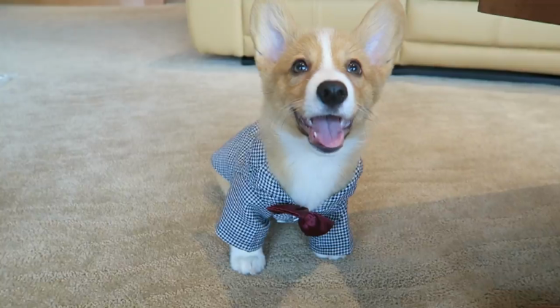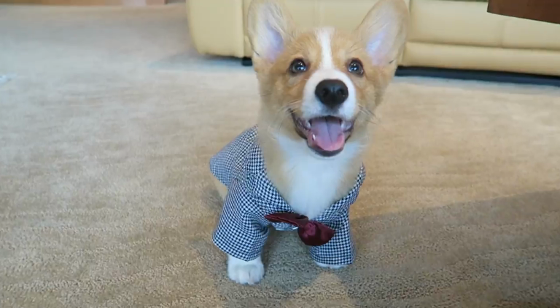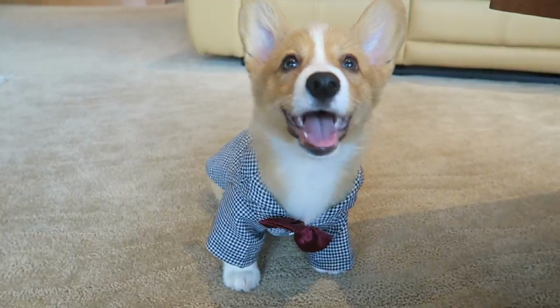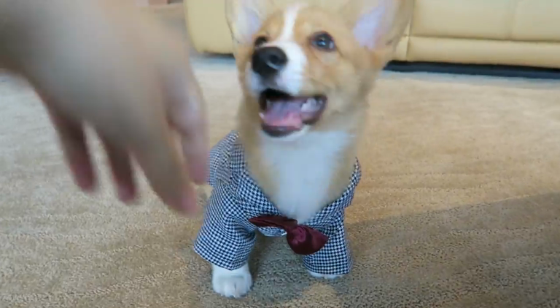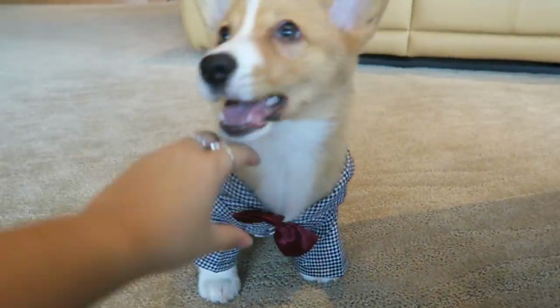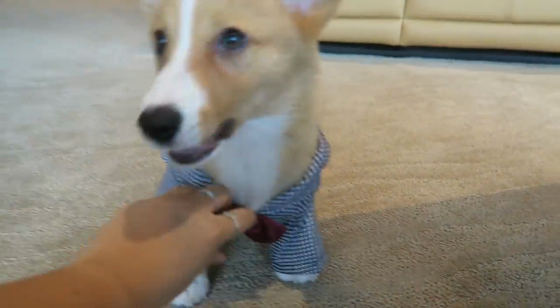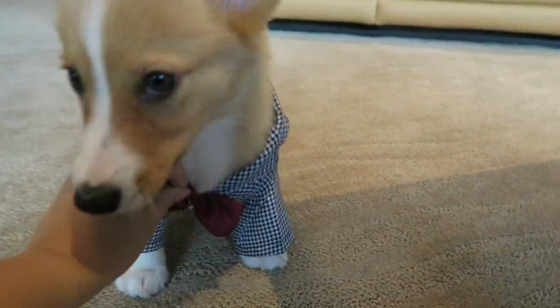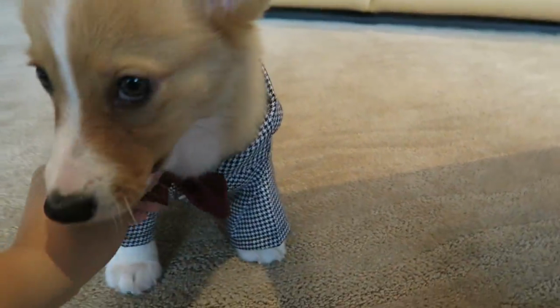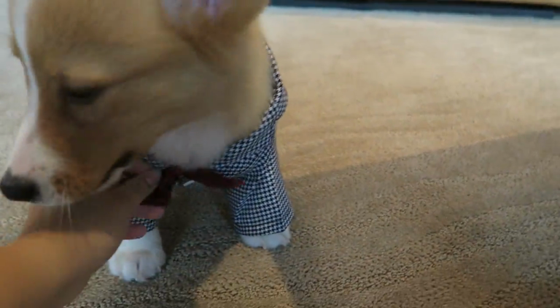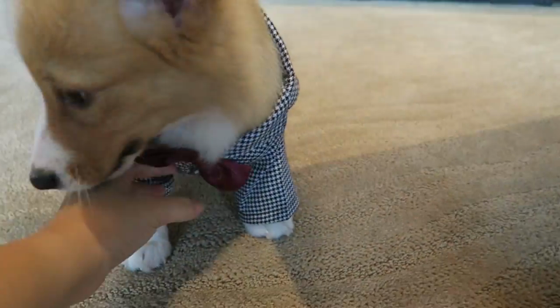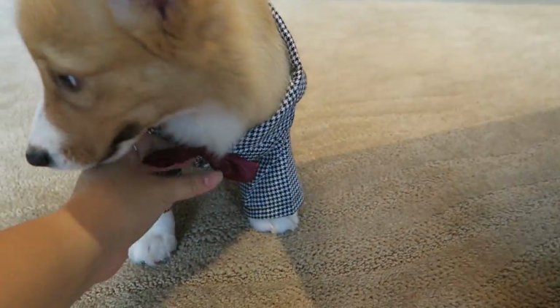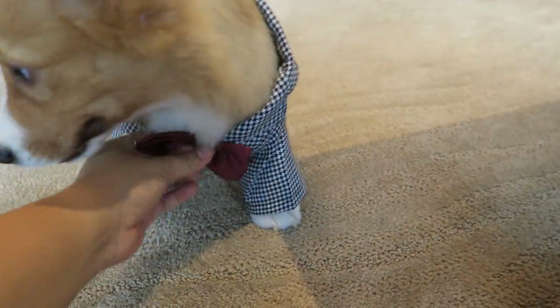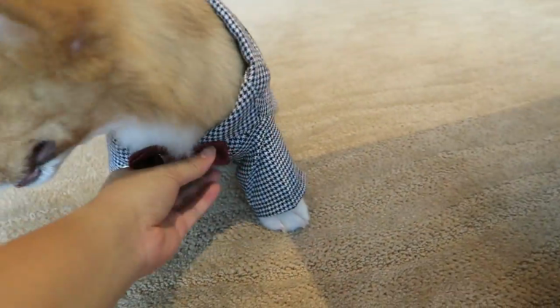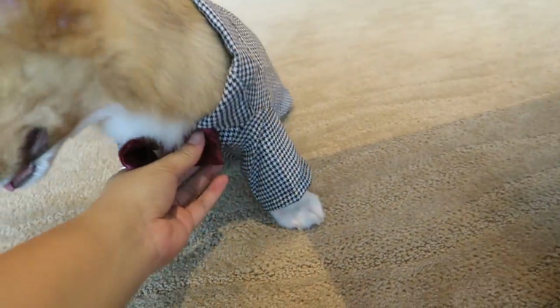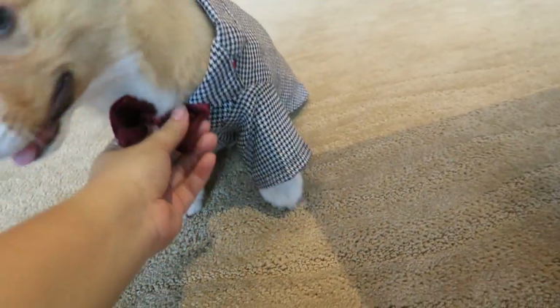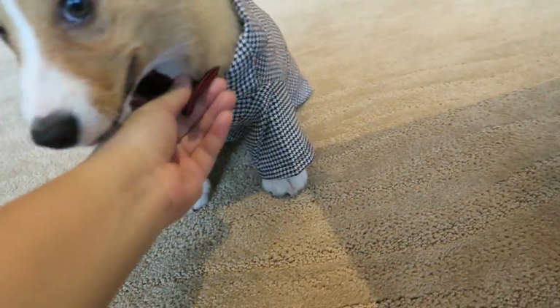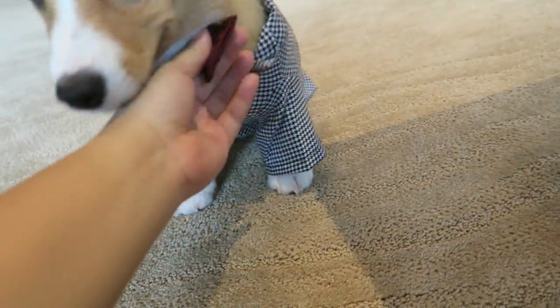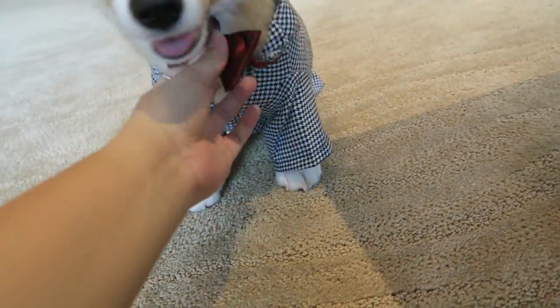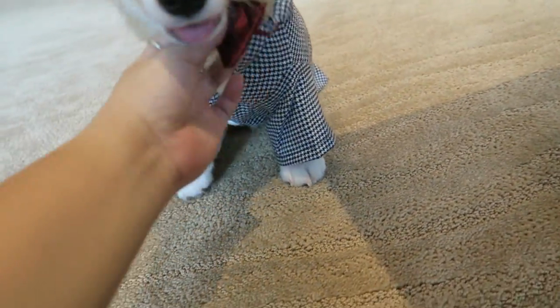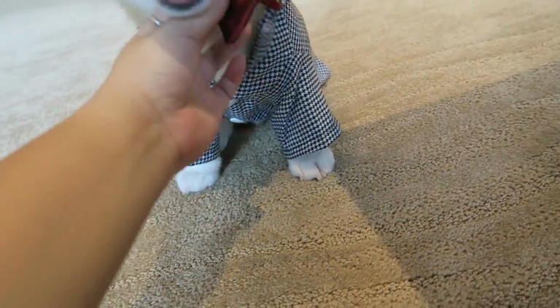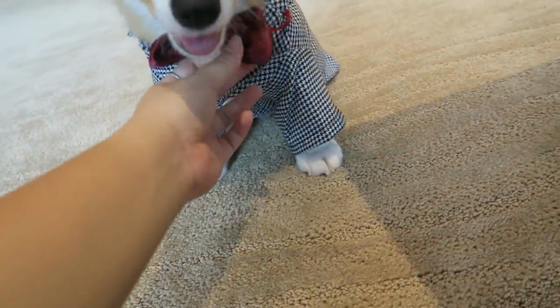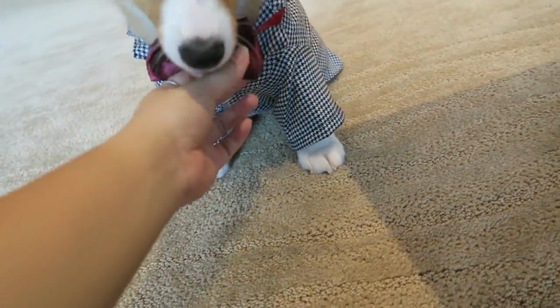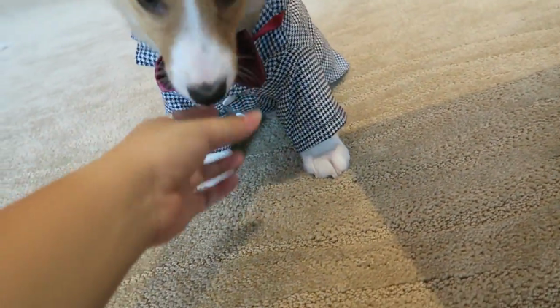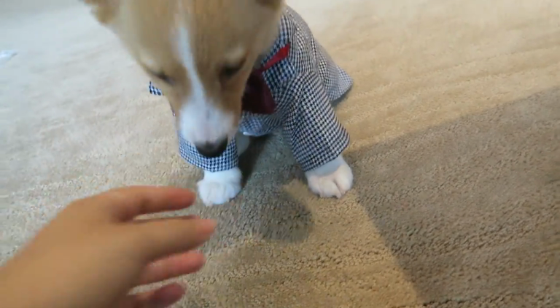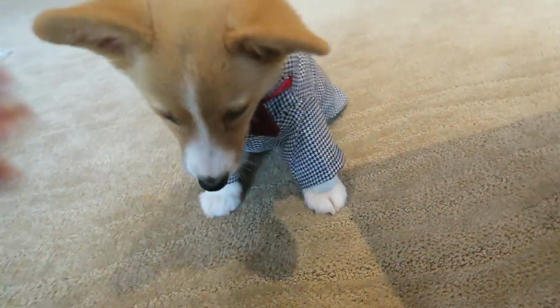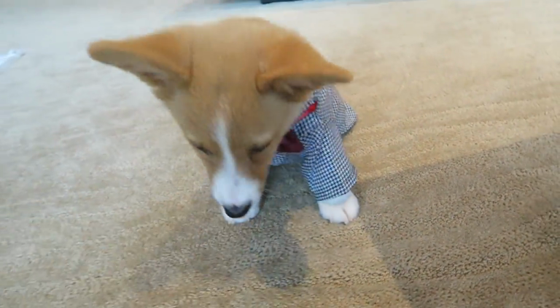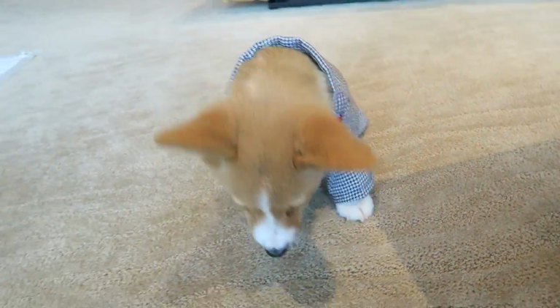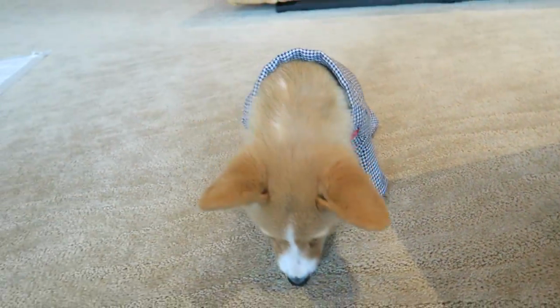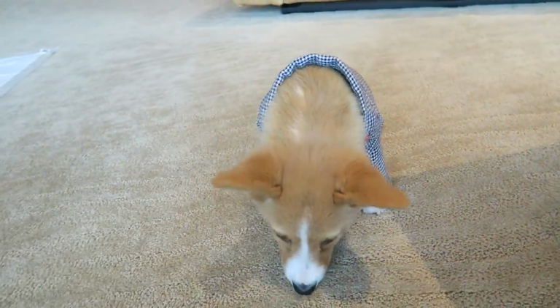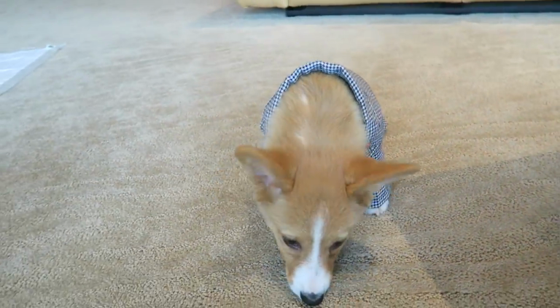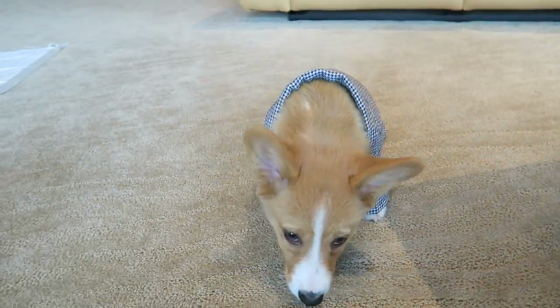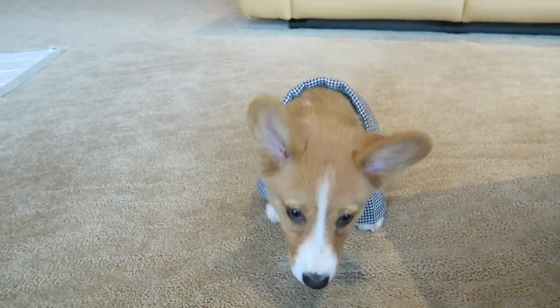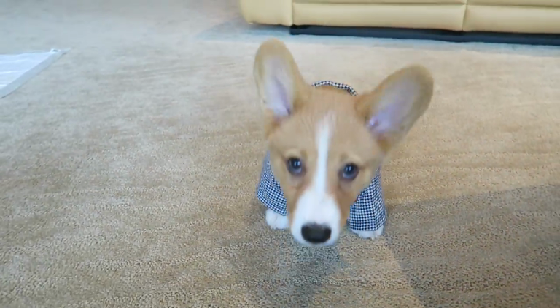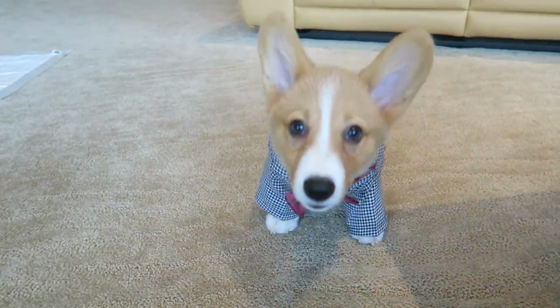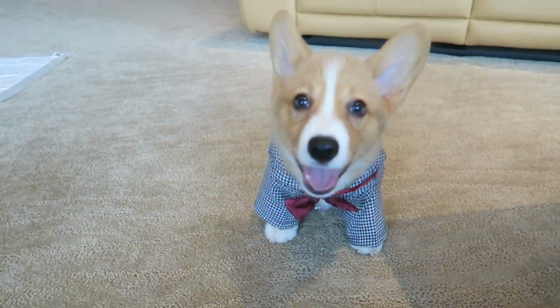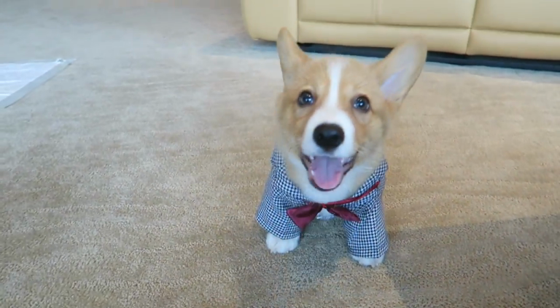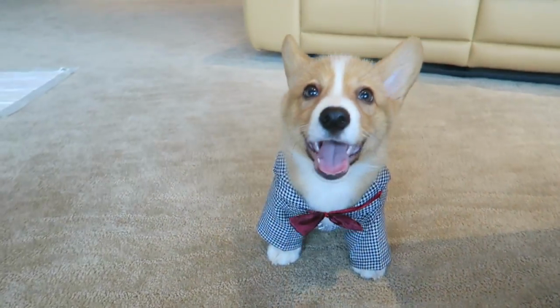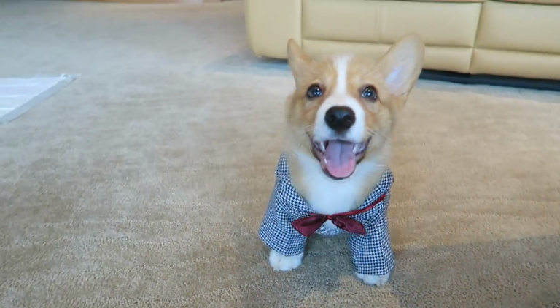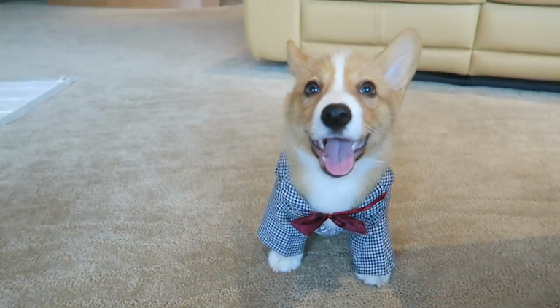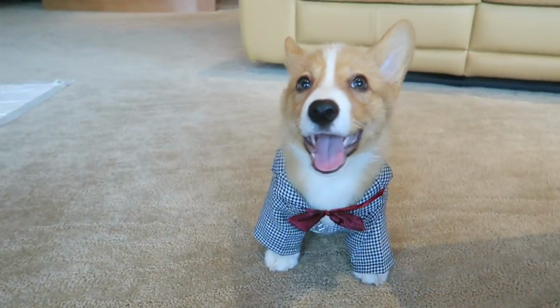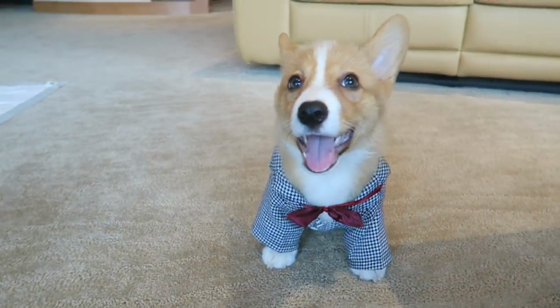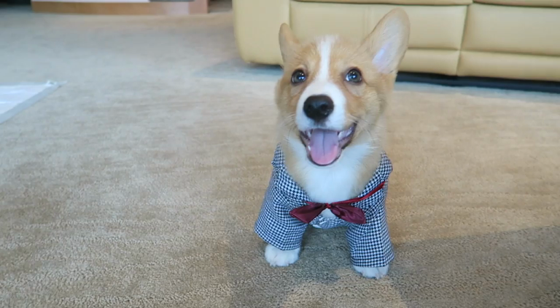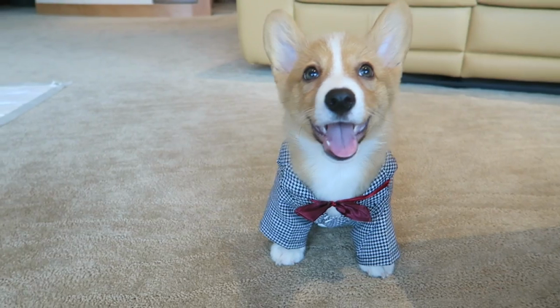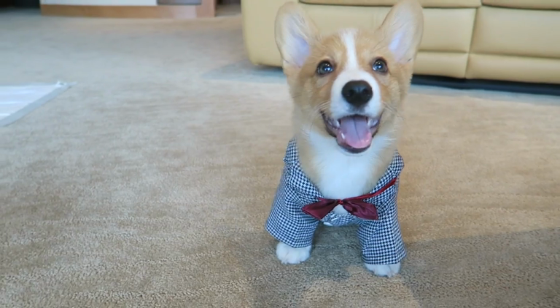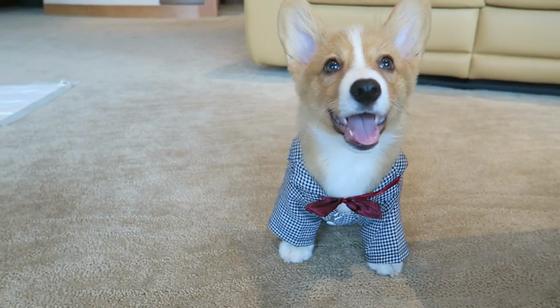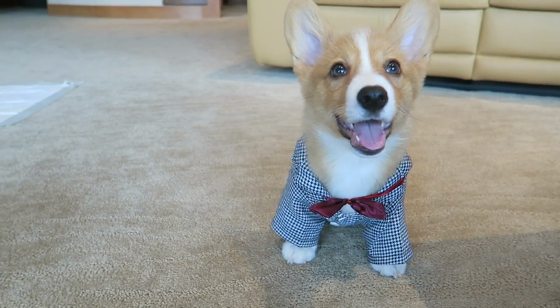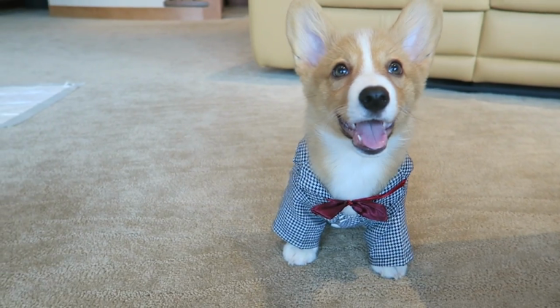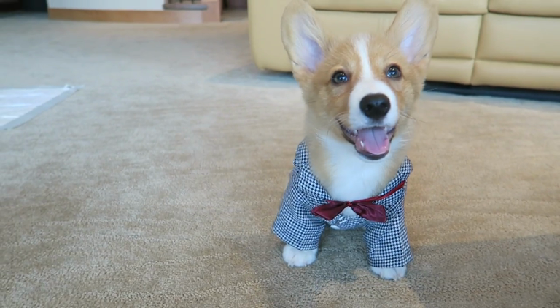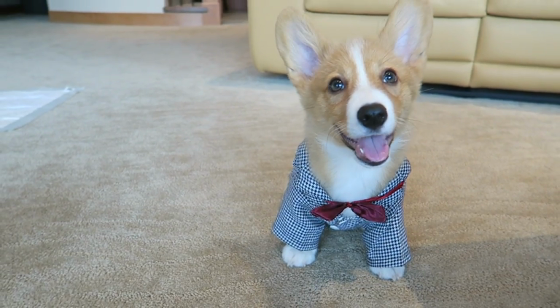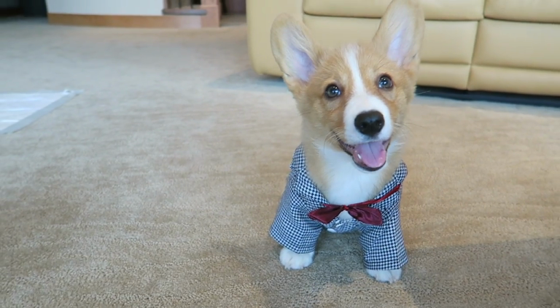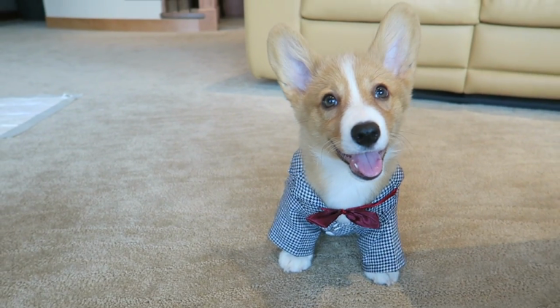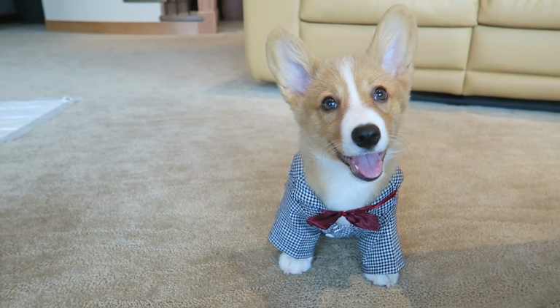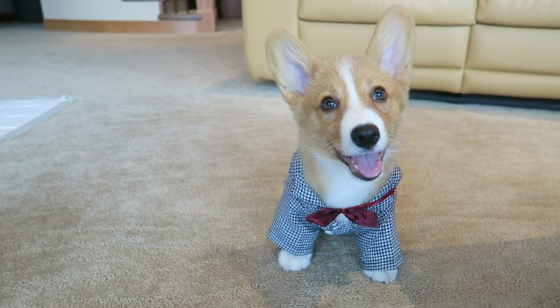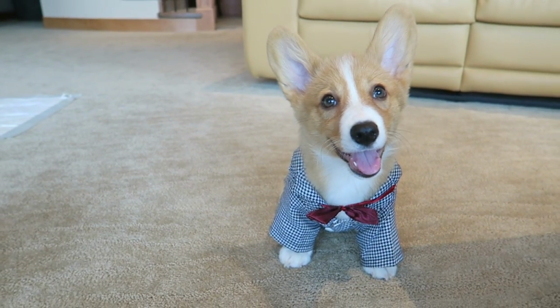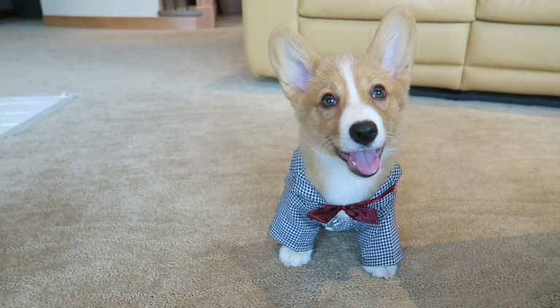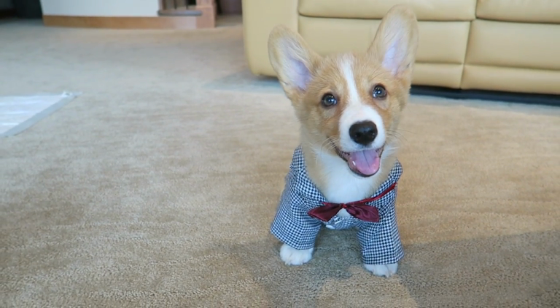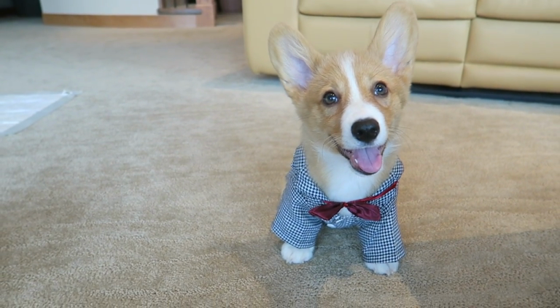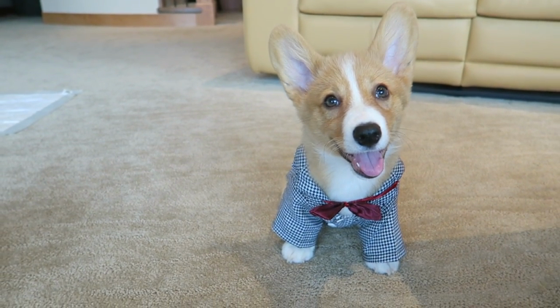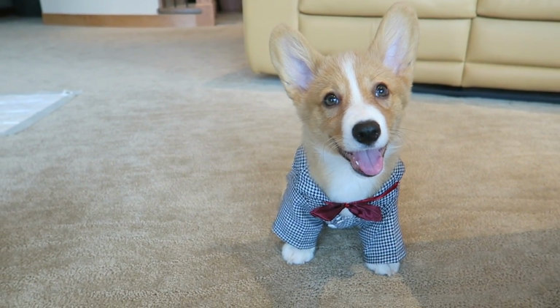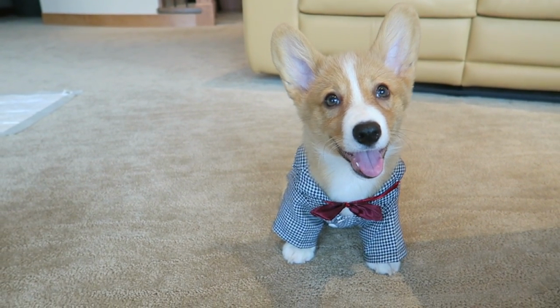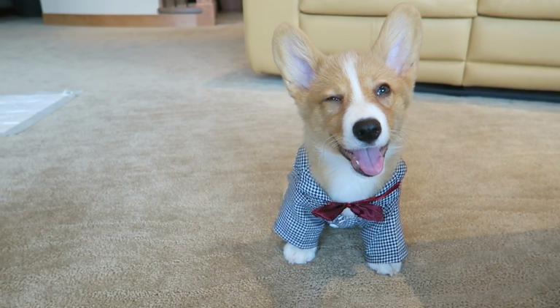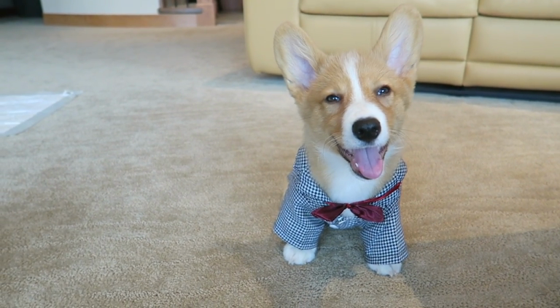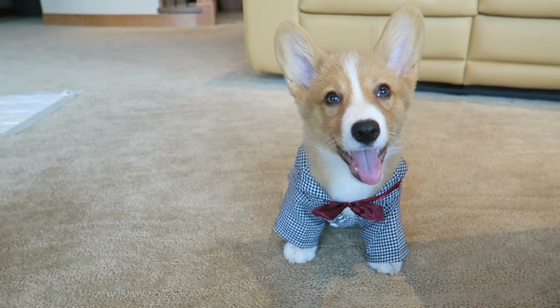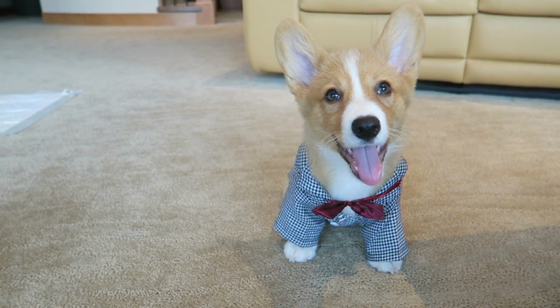Look at your handsome outfit. Sploot, look here. Good boy. Look at that handsome outfit.